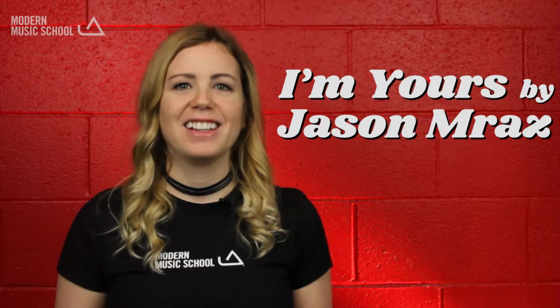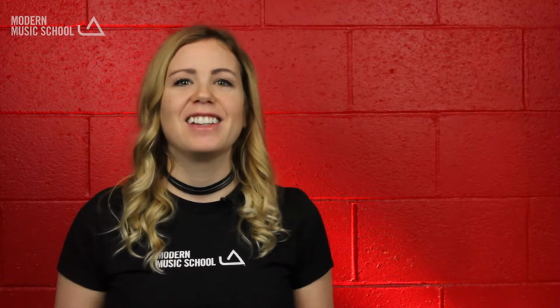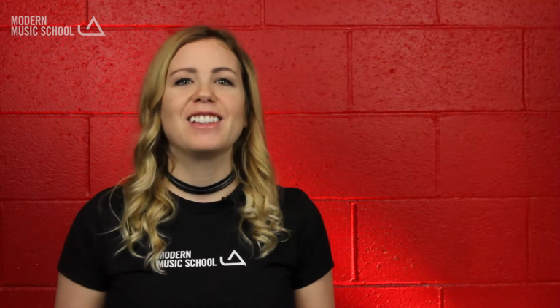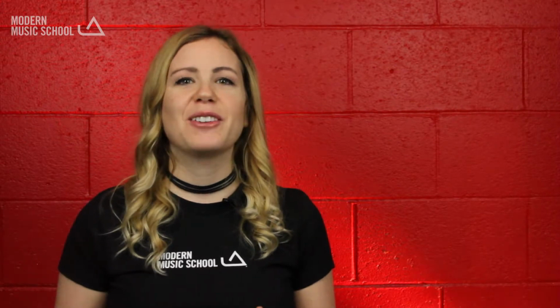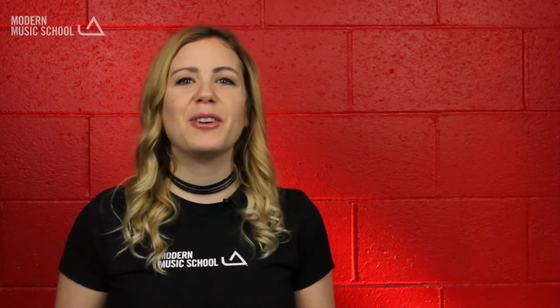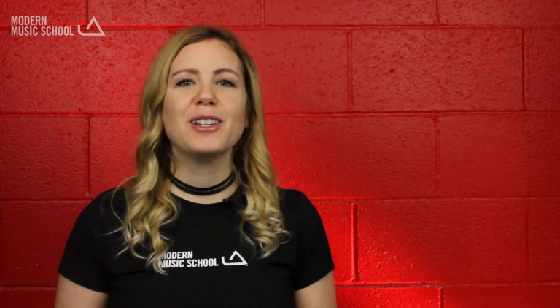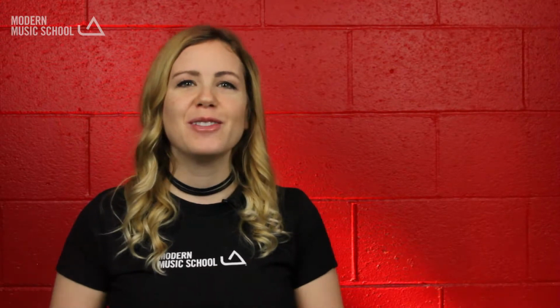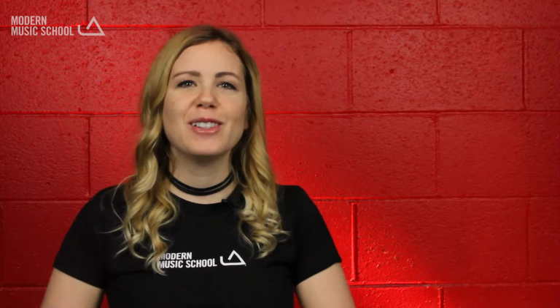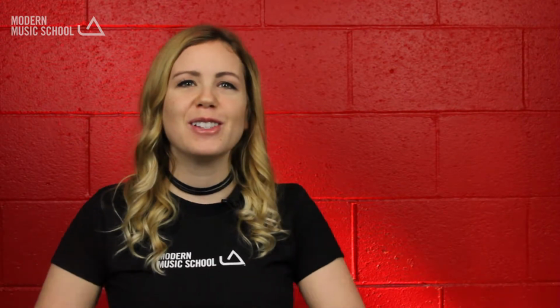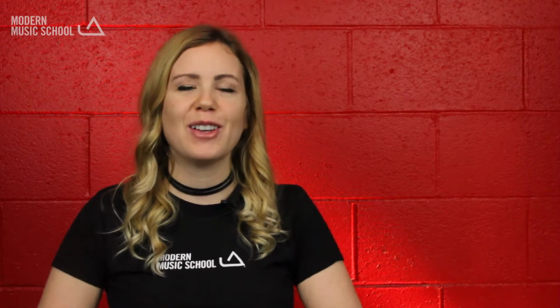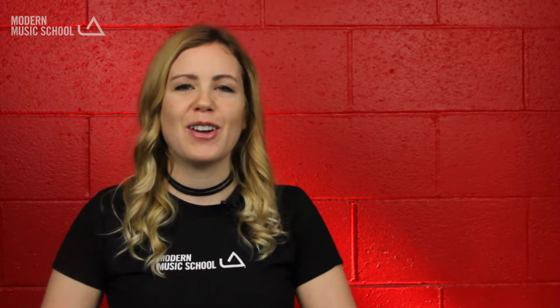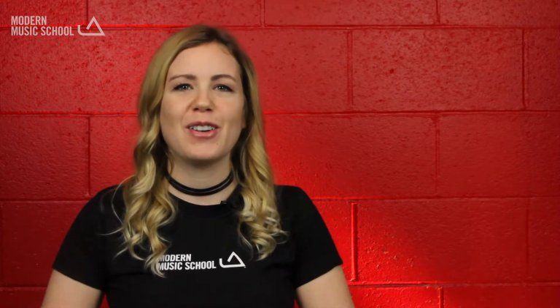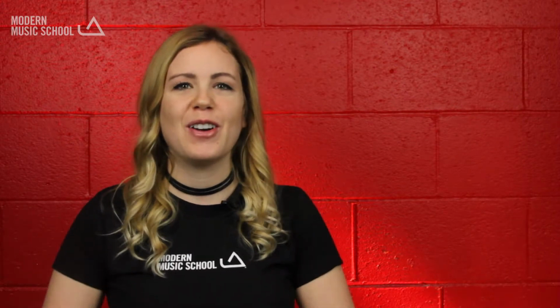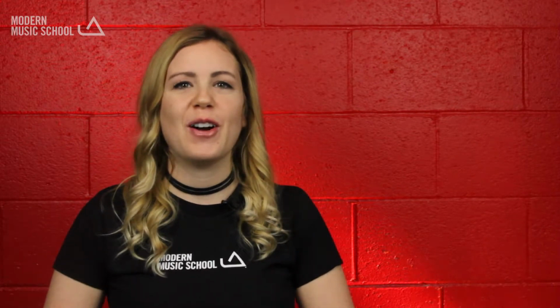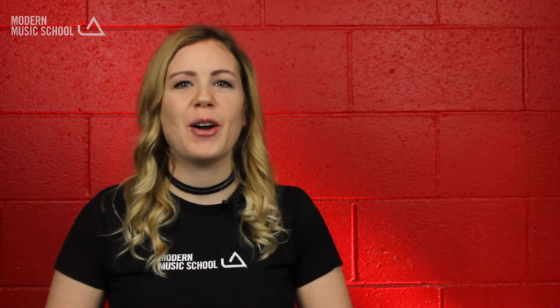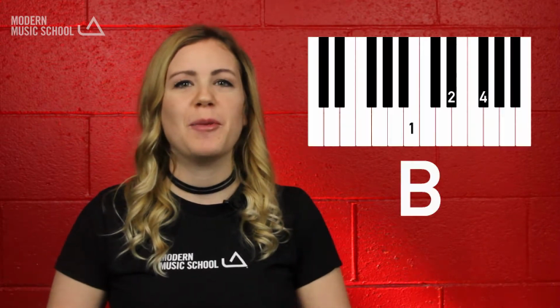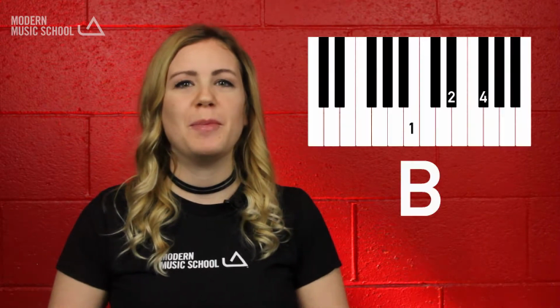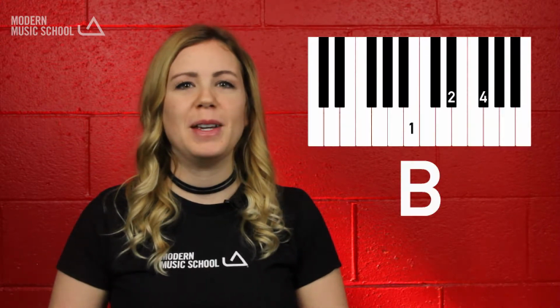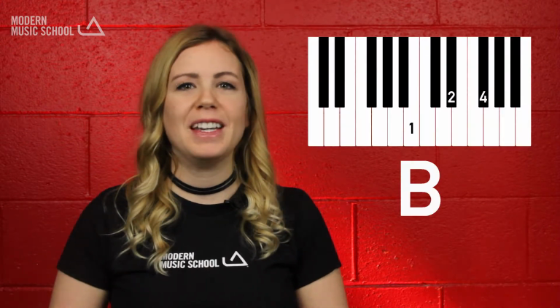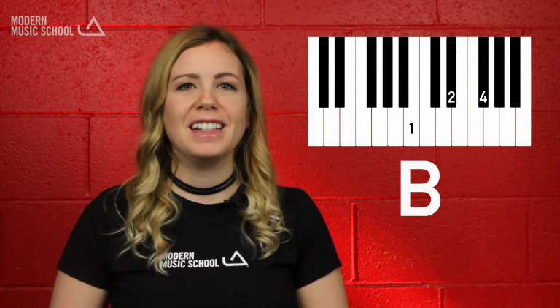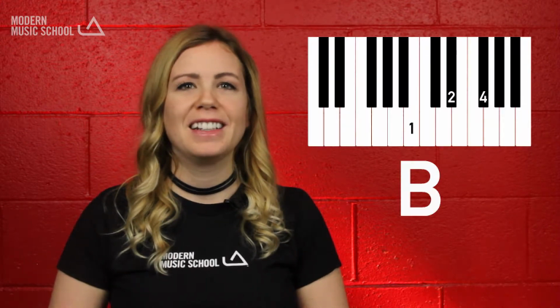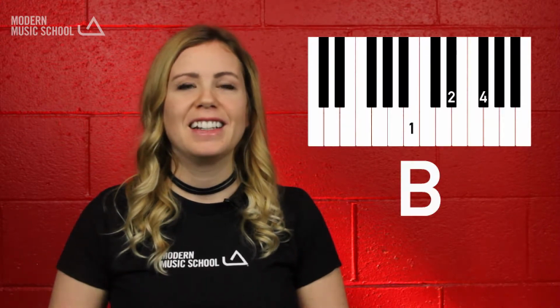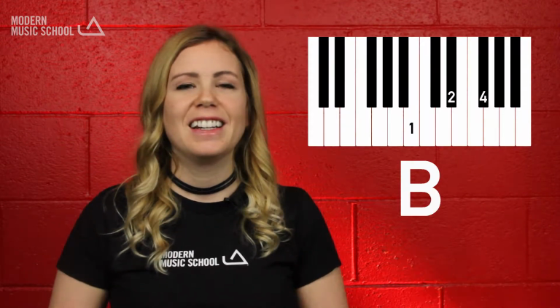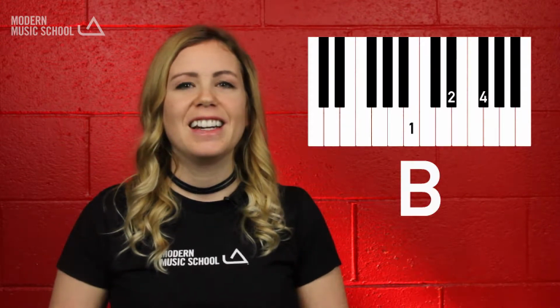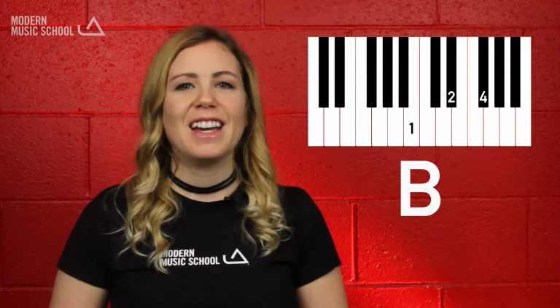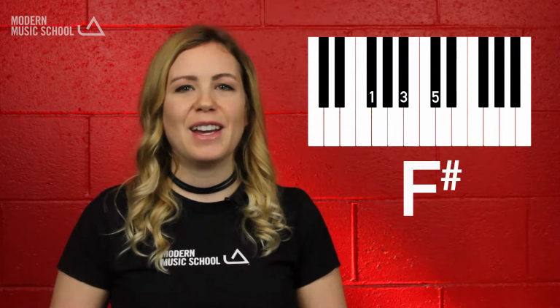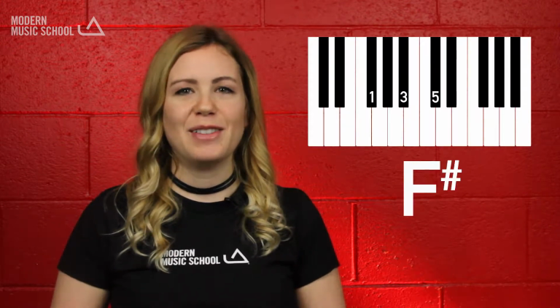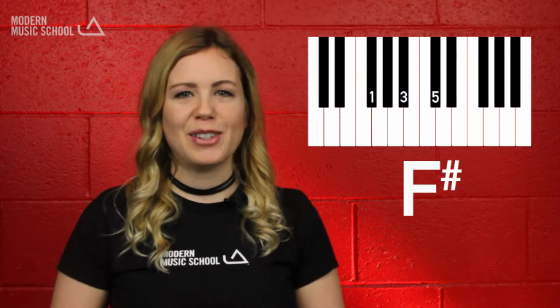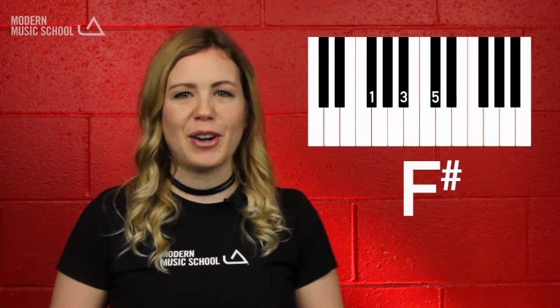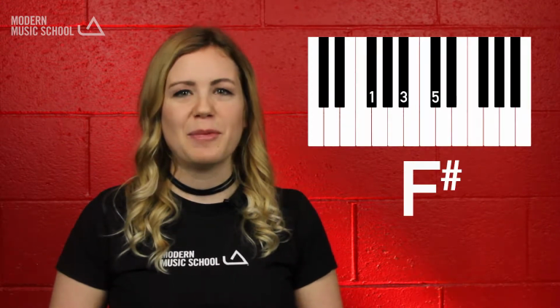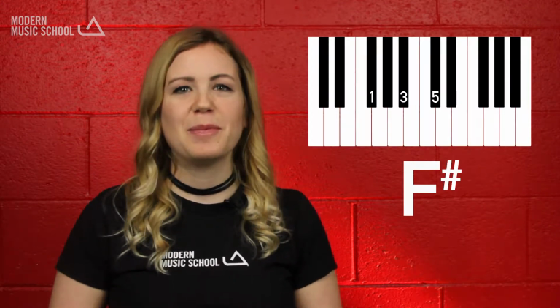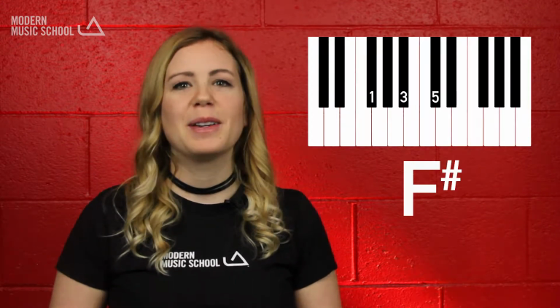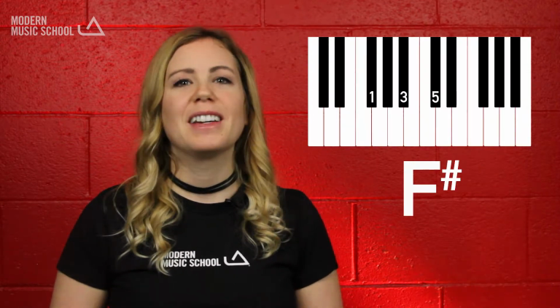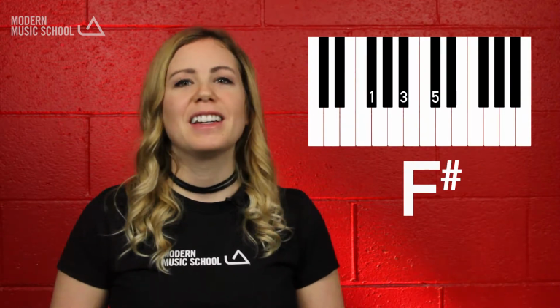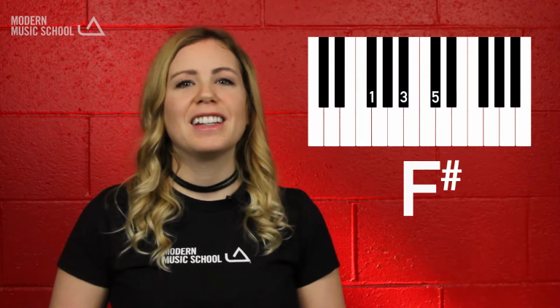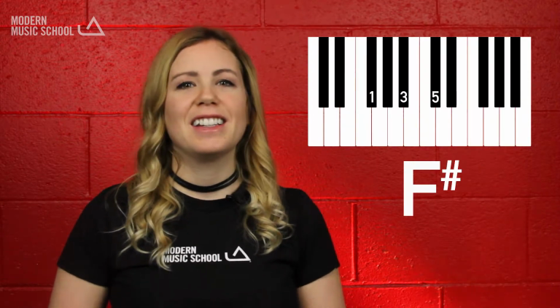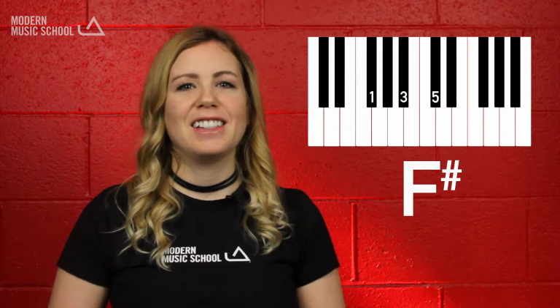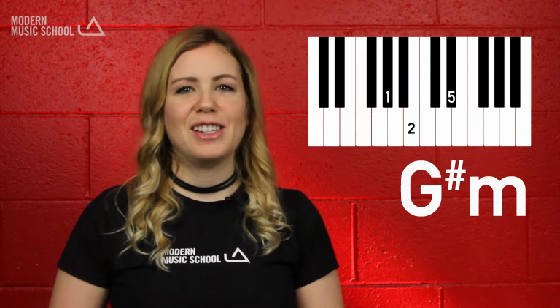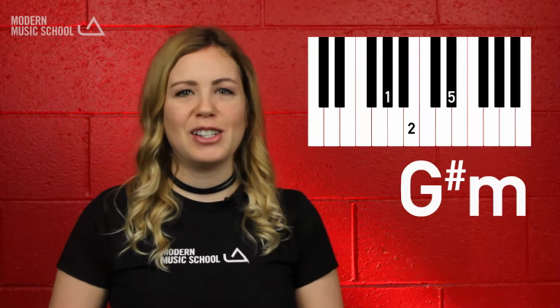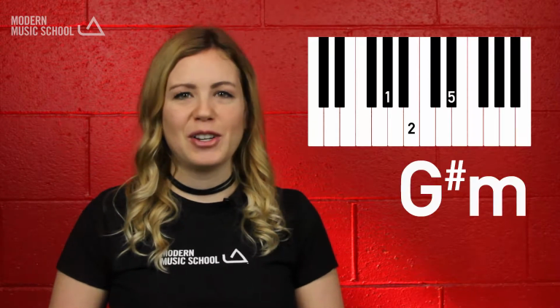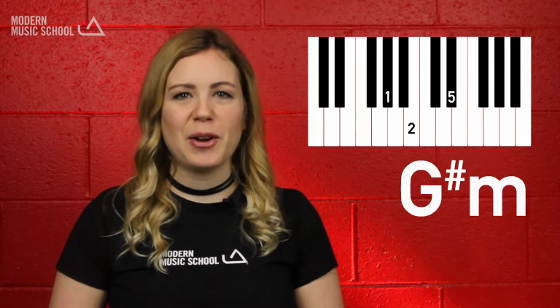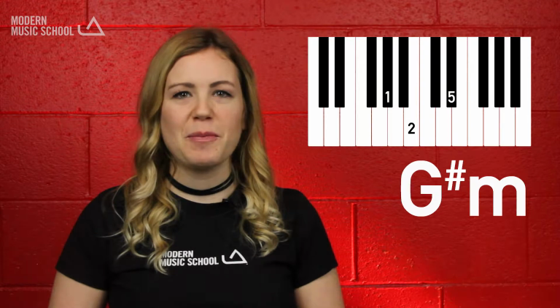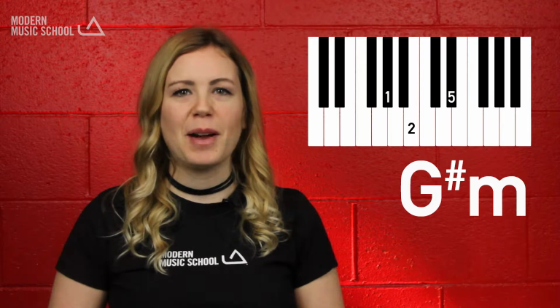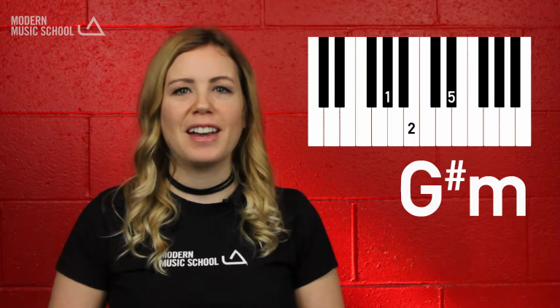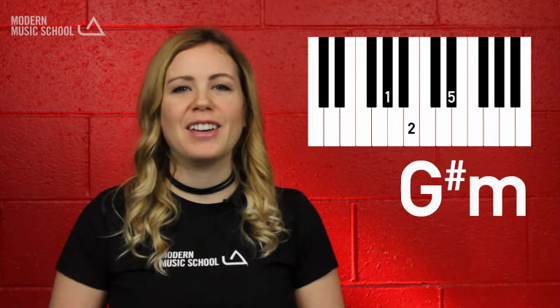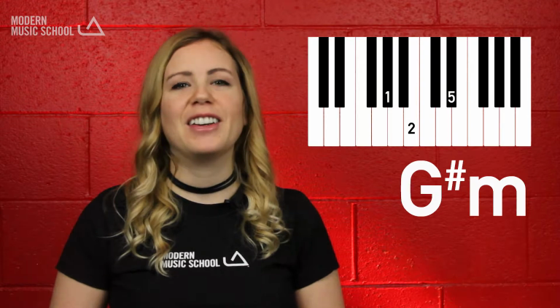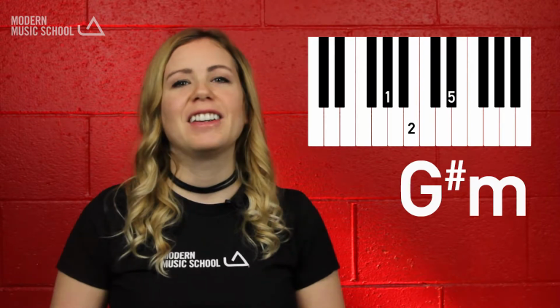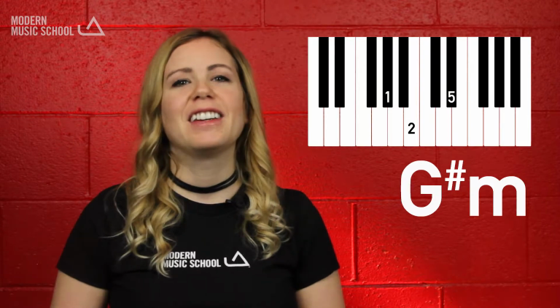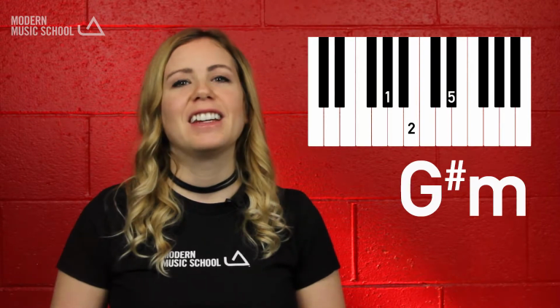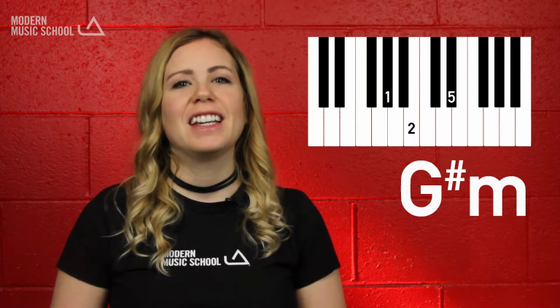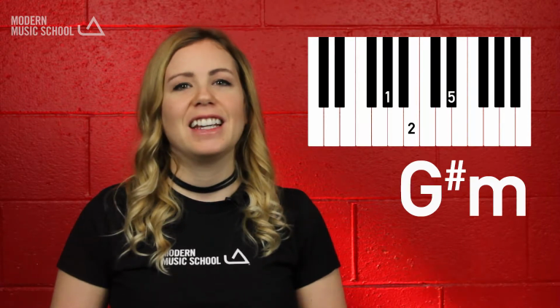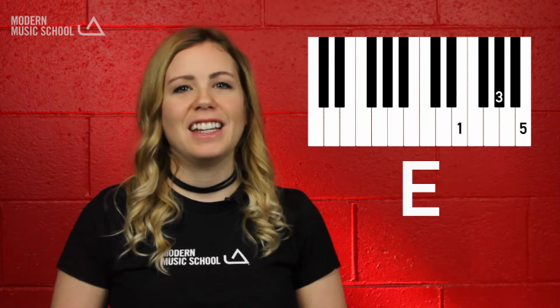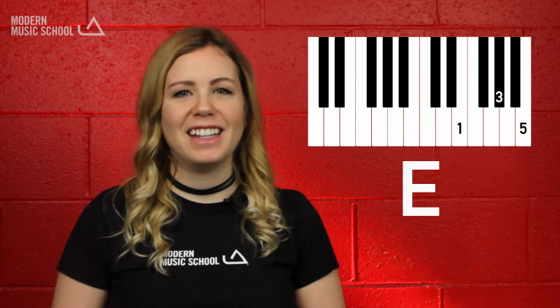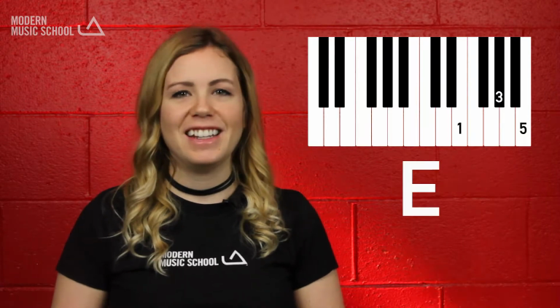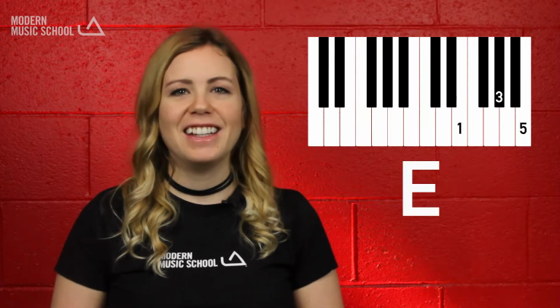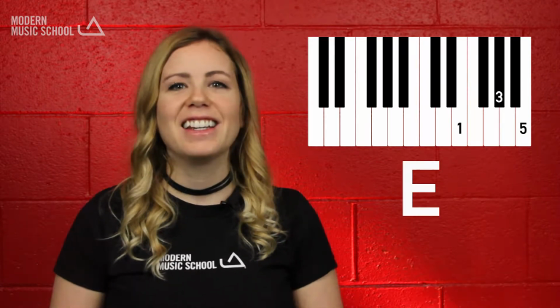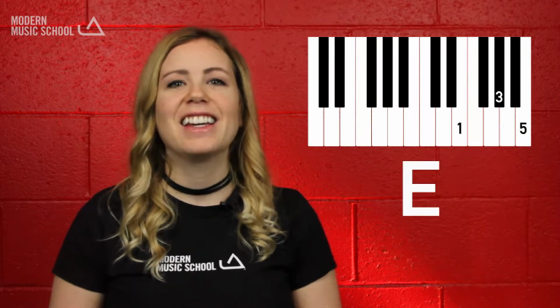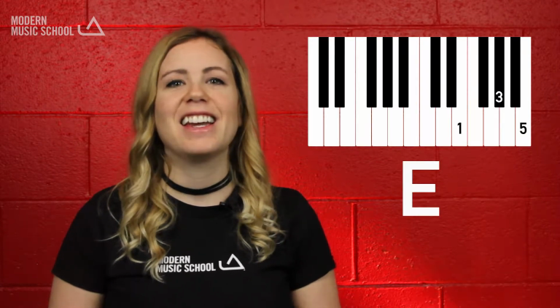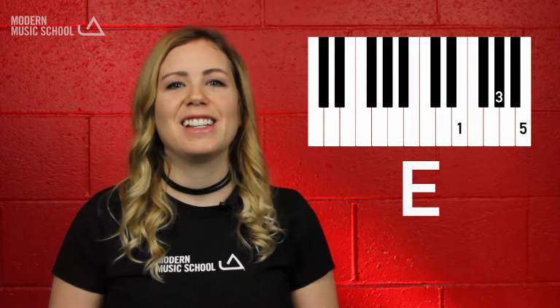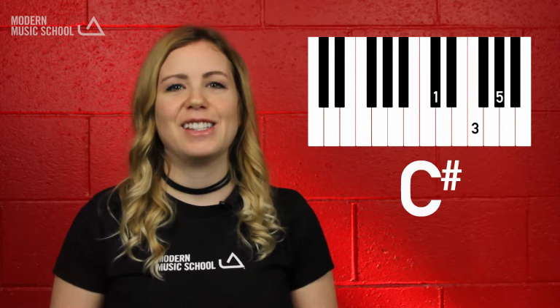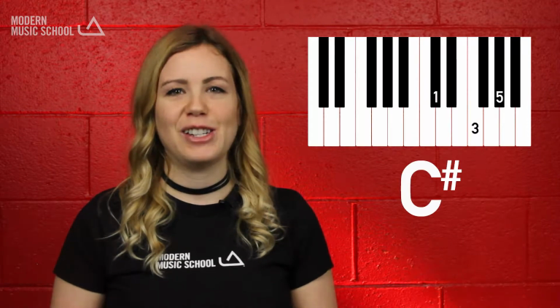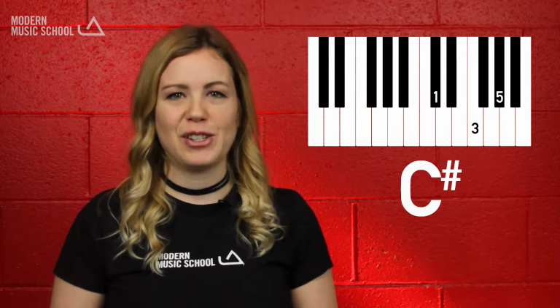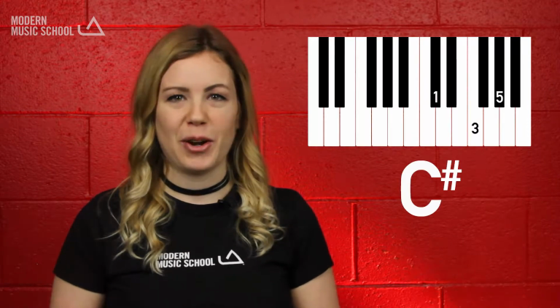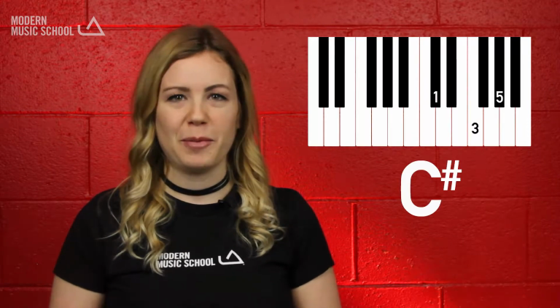The chords for the song are B, F sharp, G sharp minor, E, and C sharp.